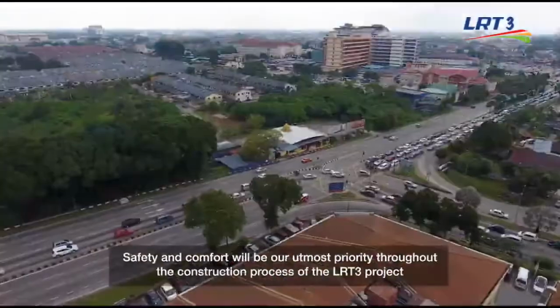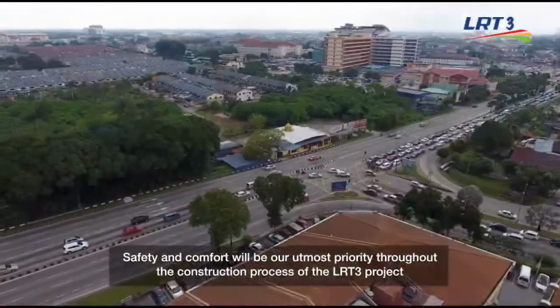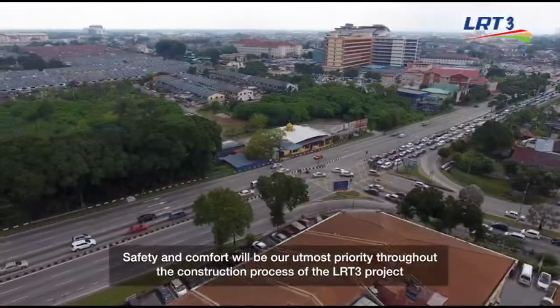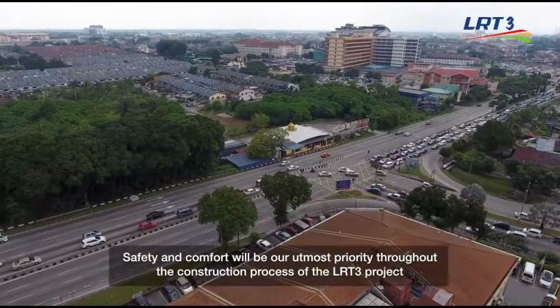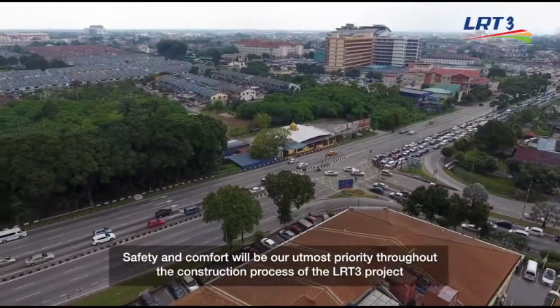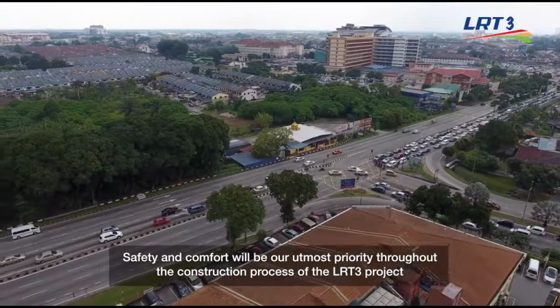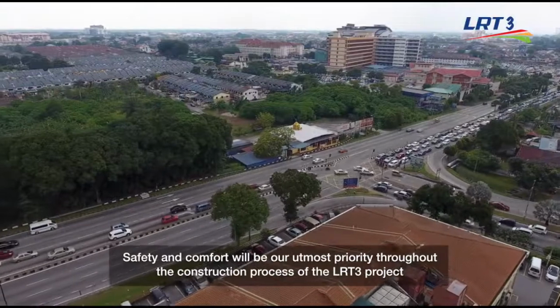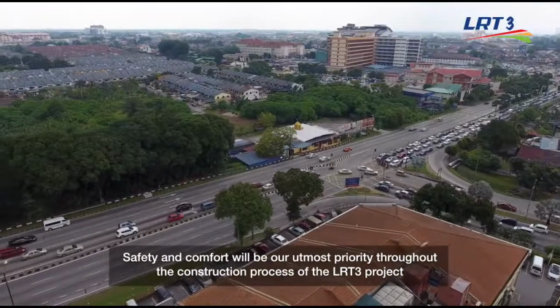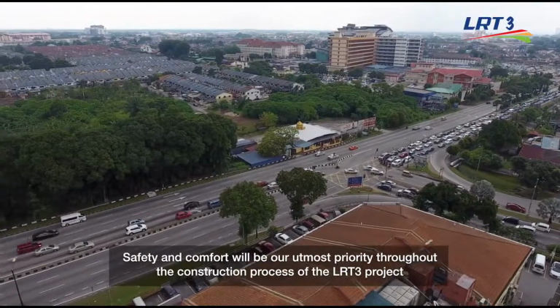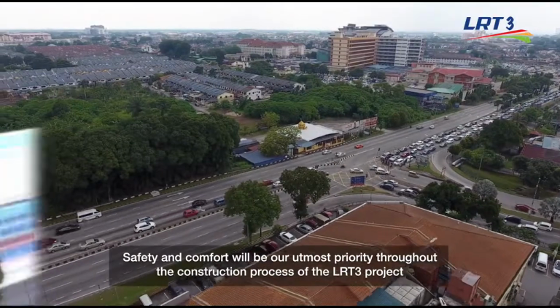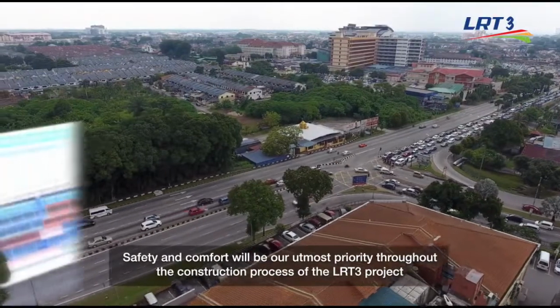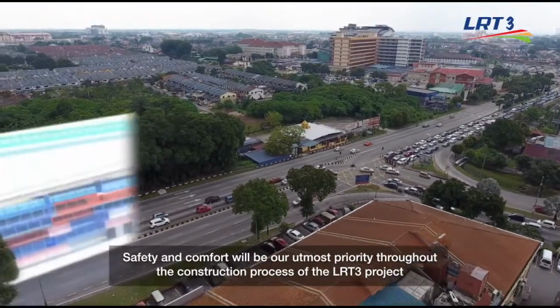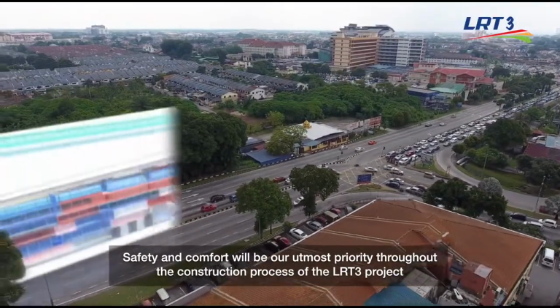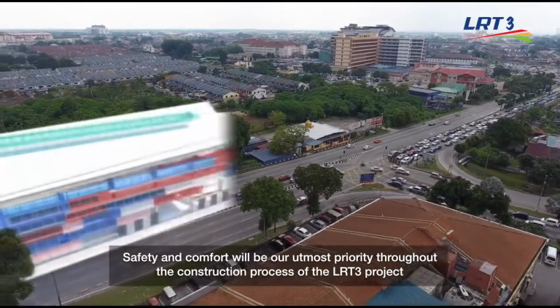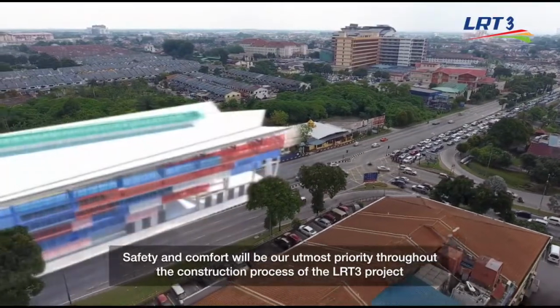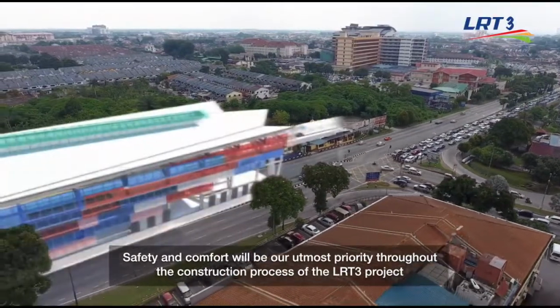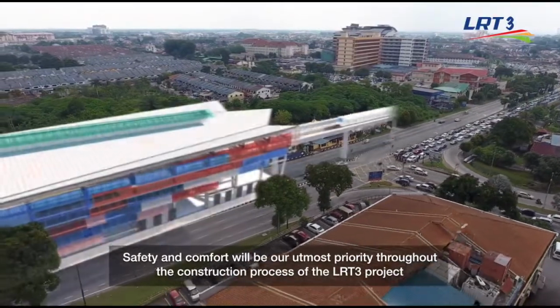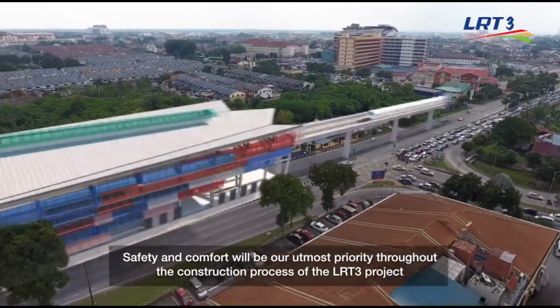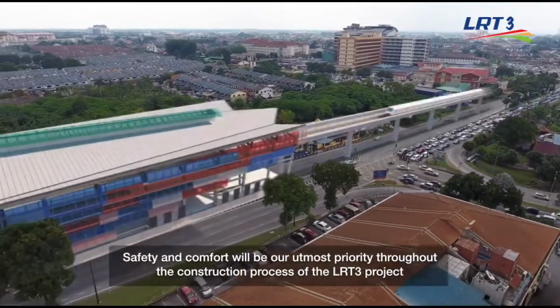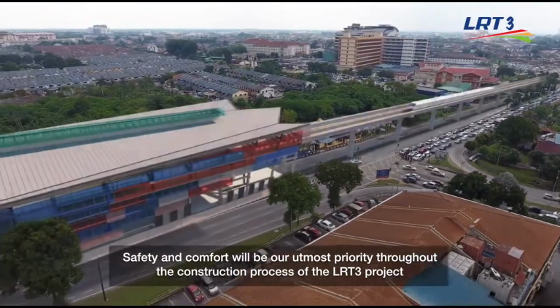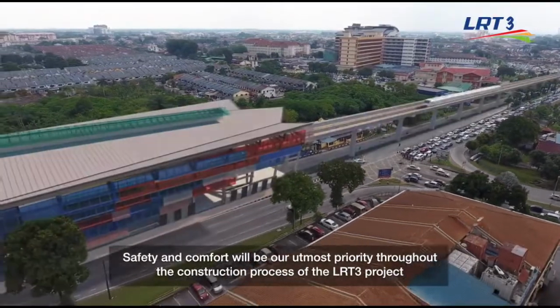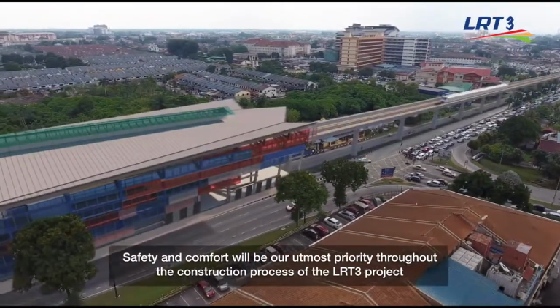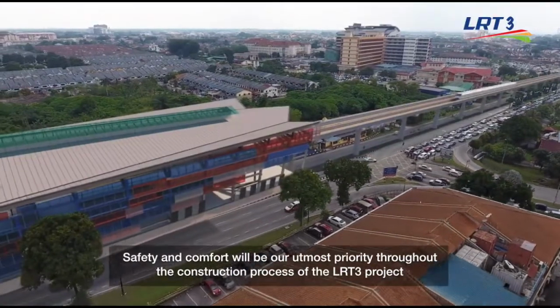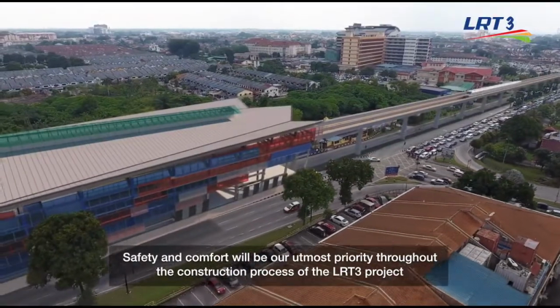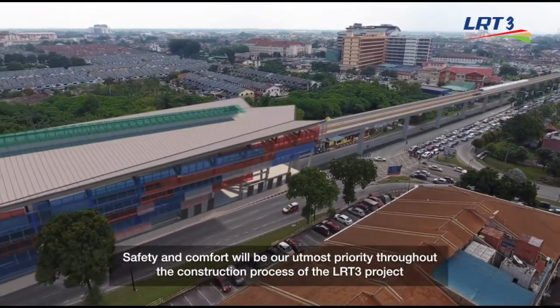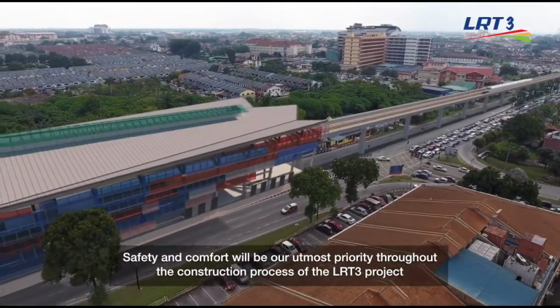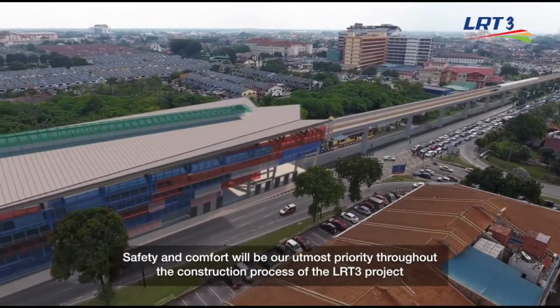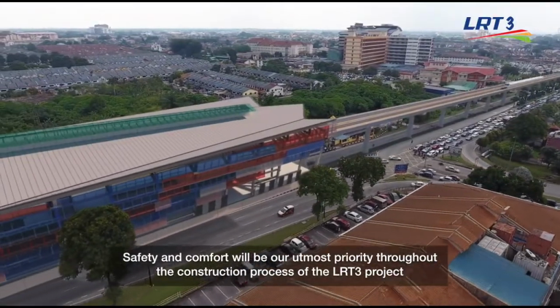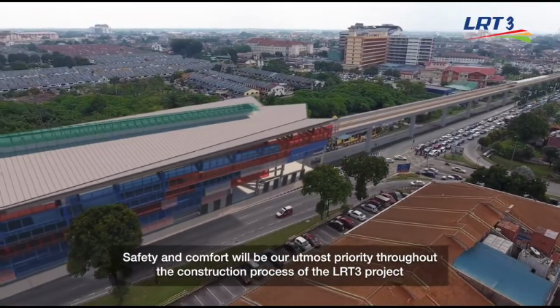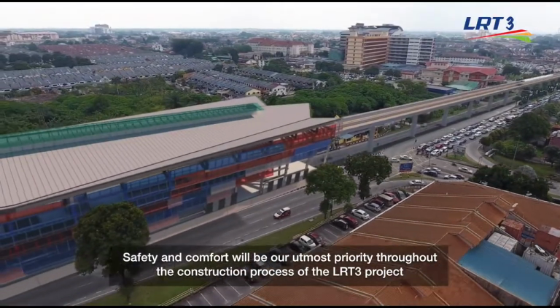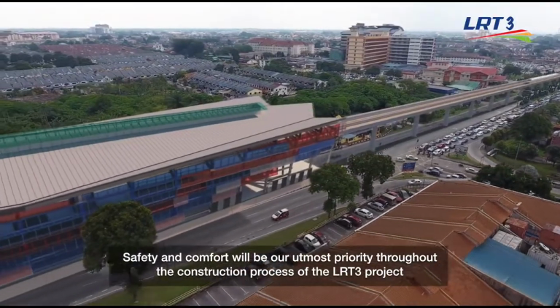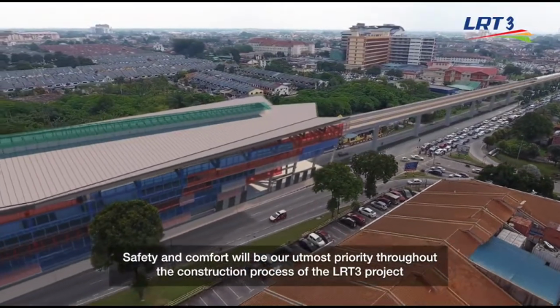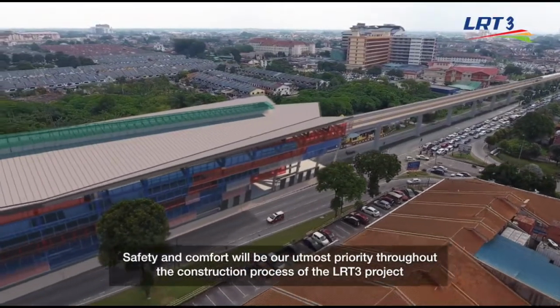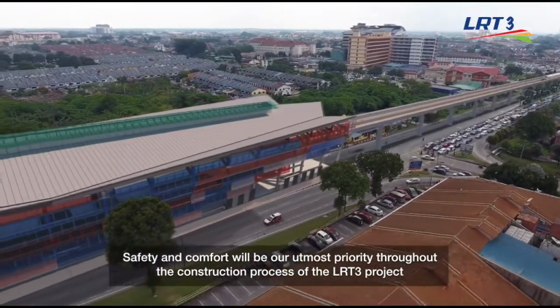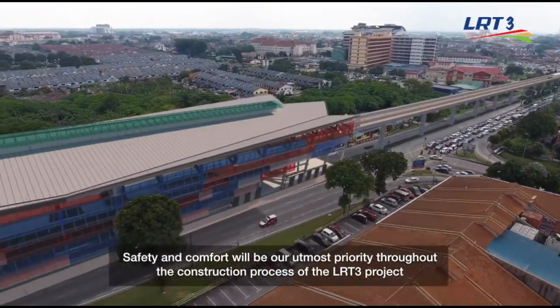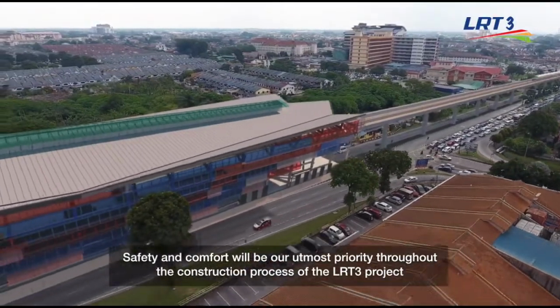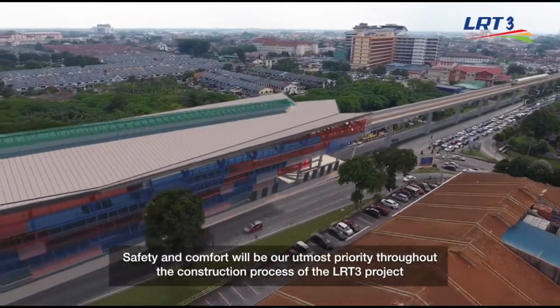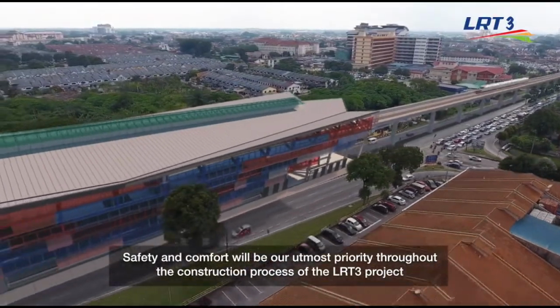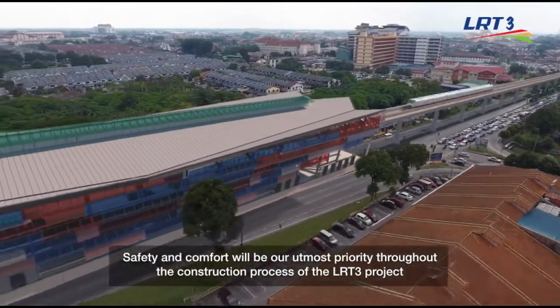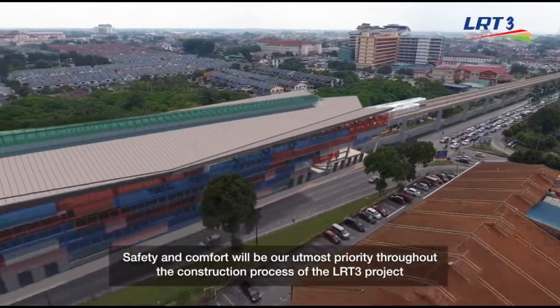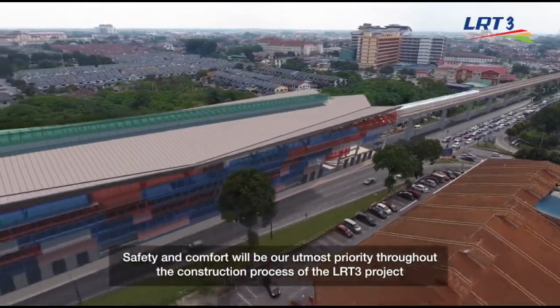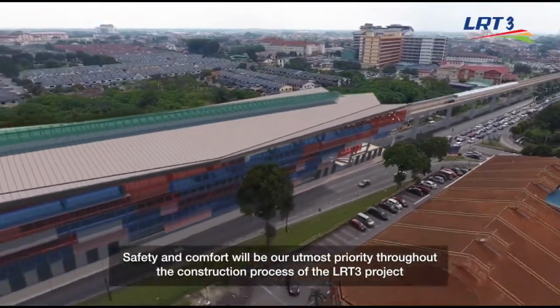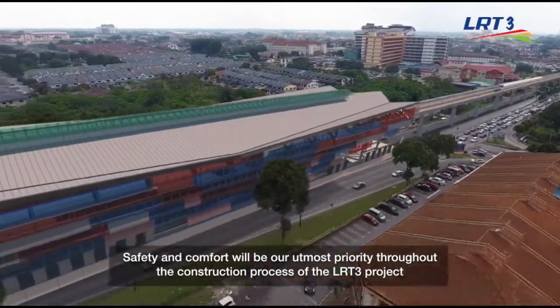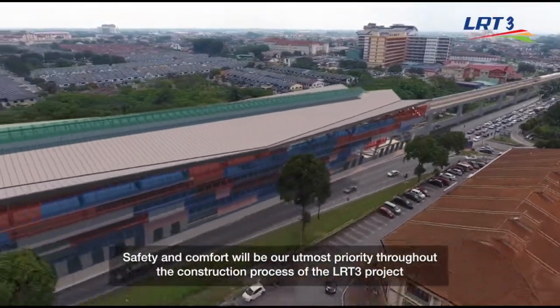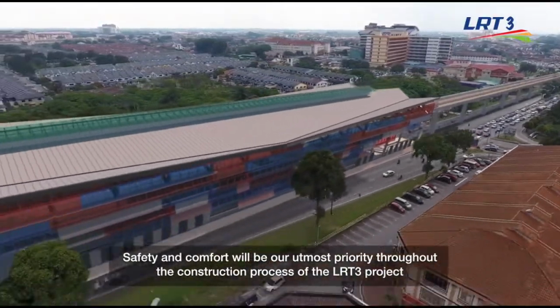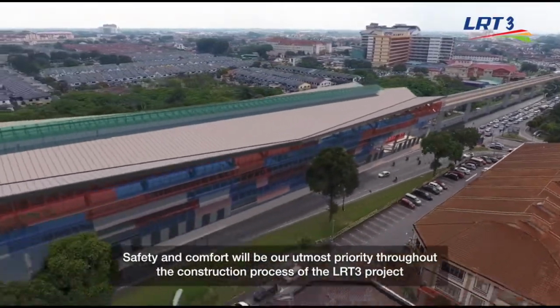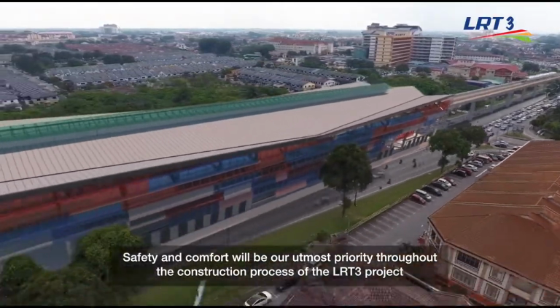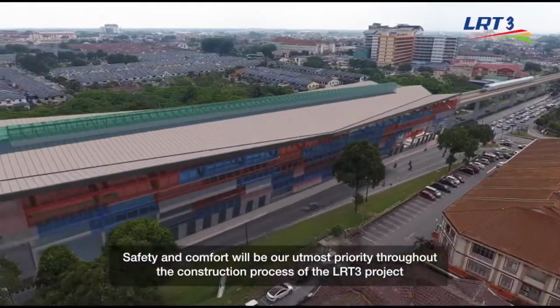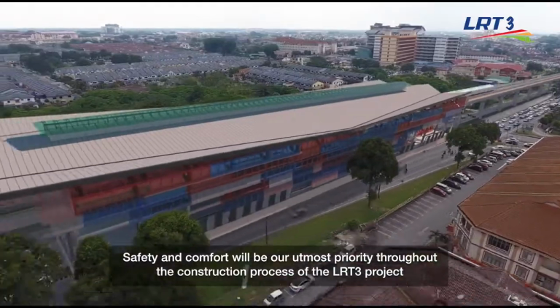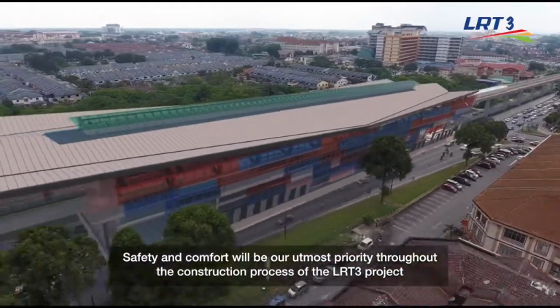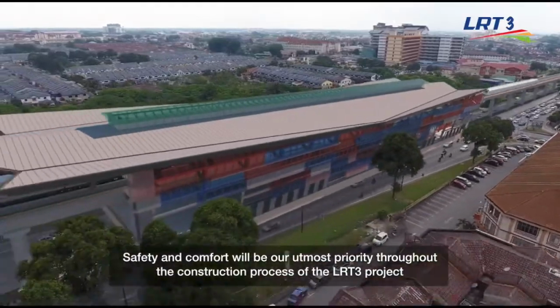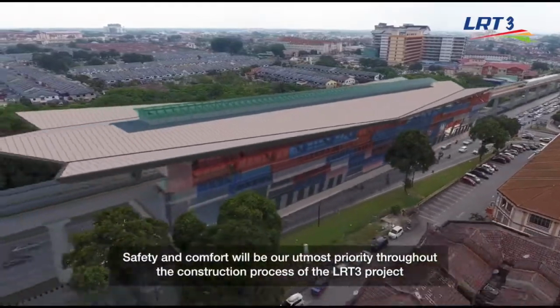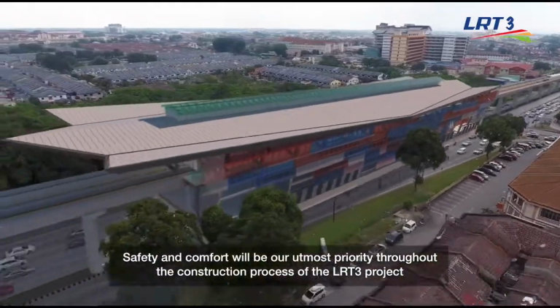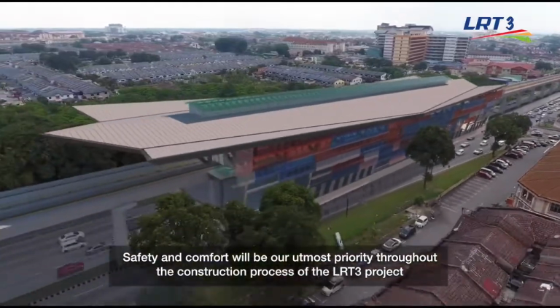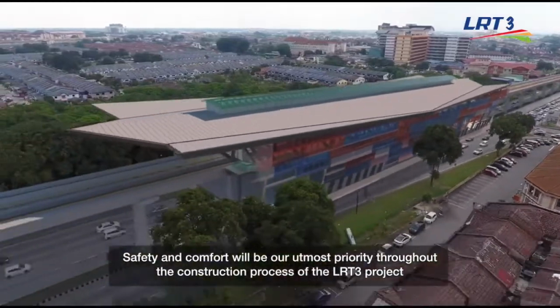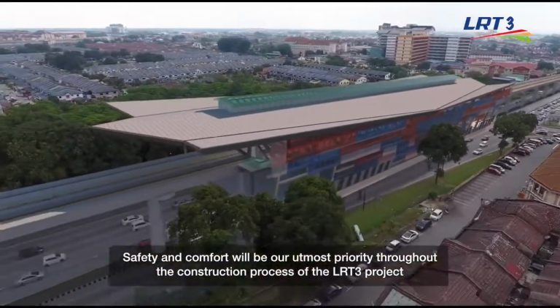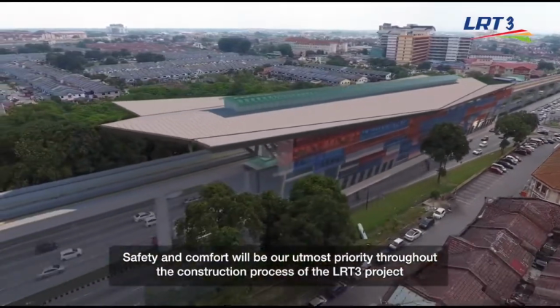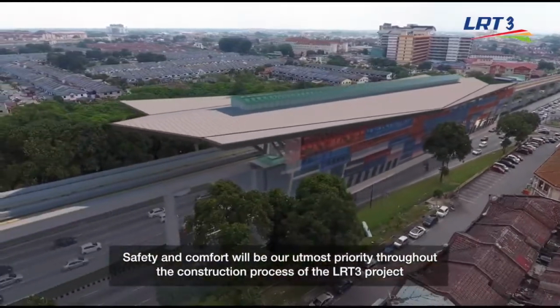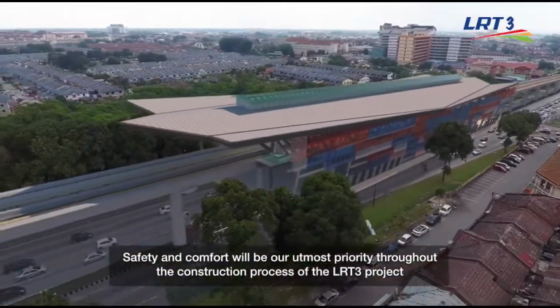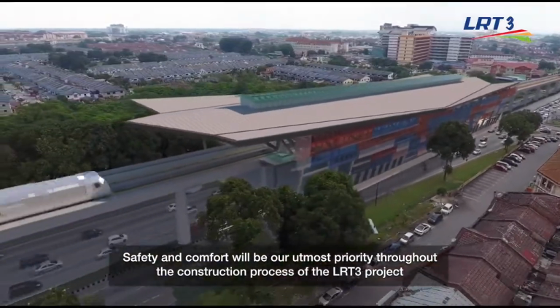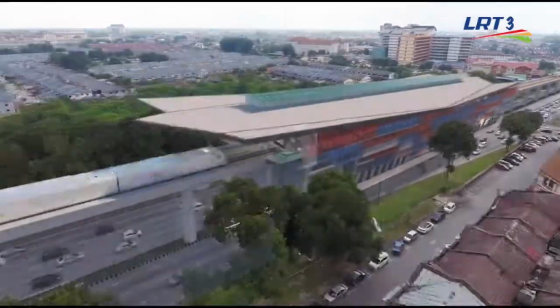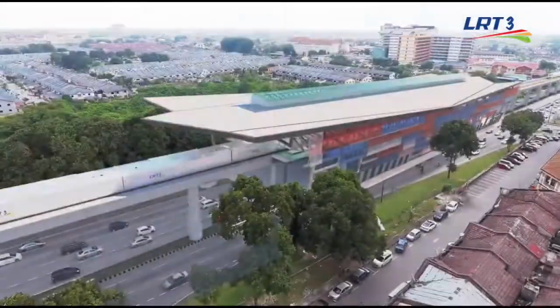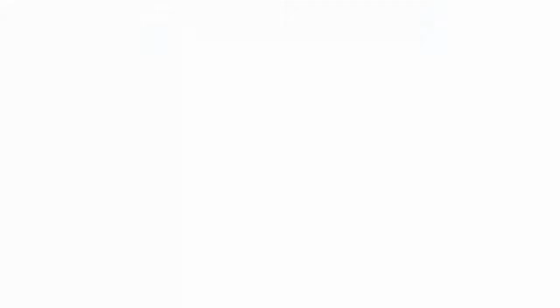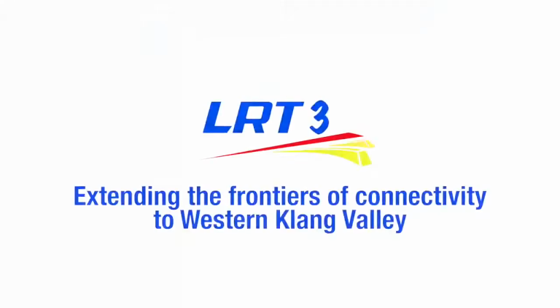Safety and comfort will be our utmost priority throughout the construction process of the LRT3 project.